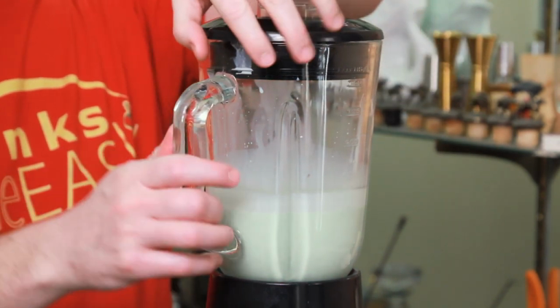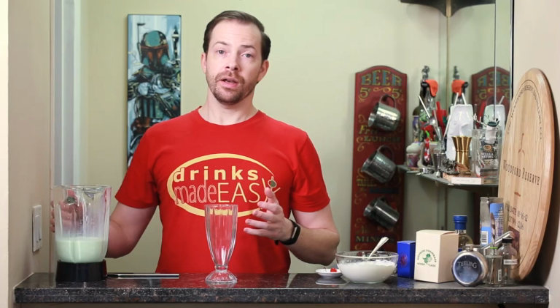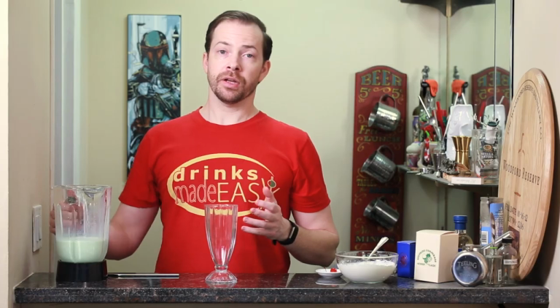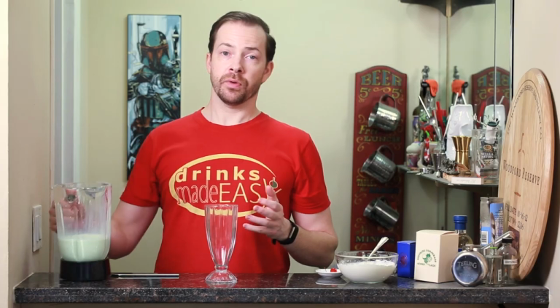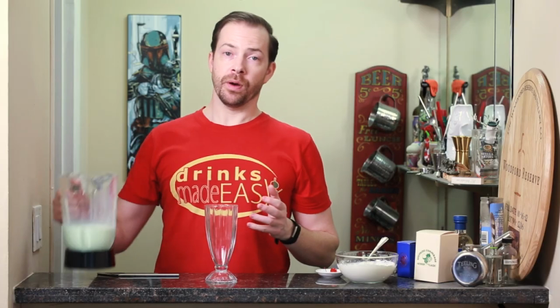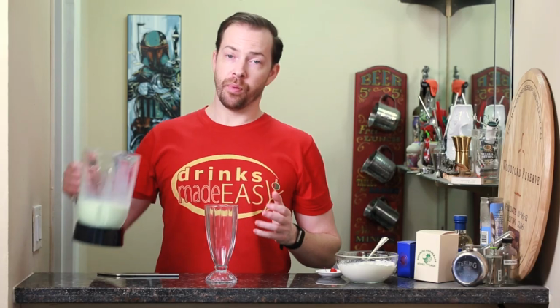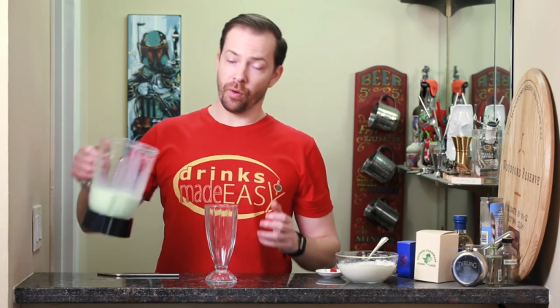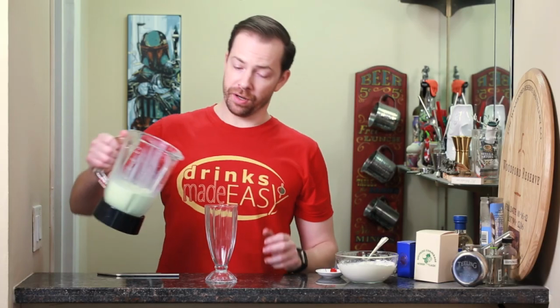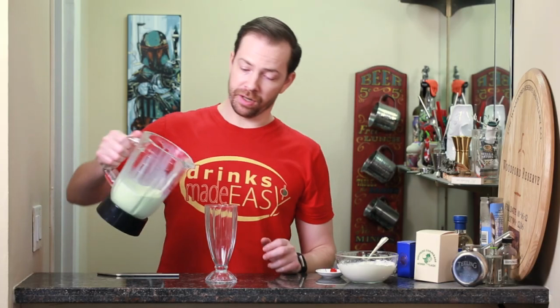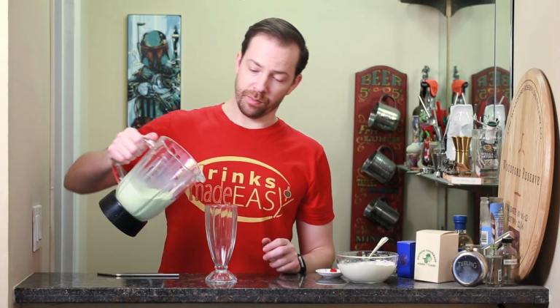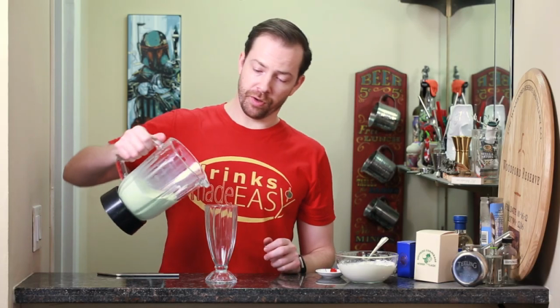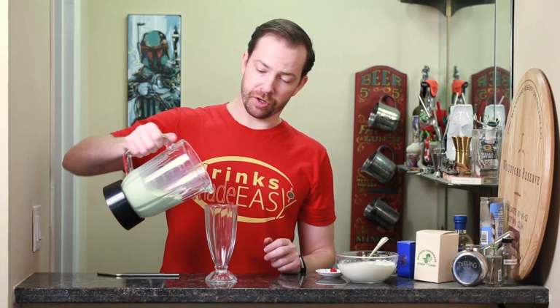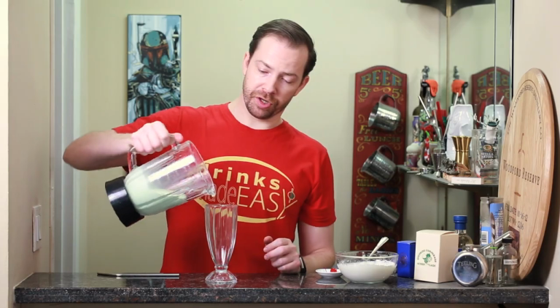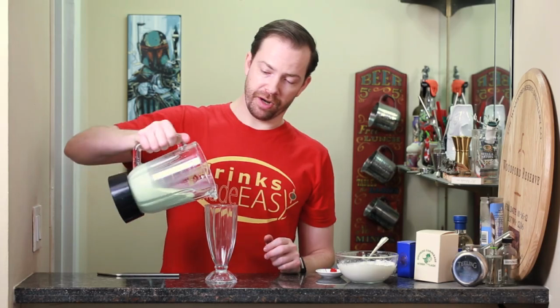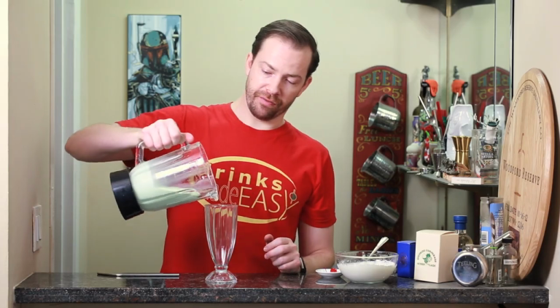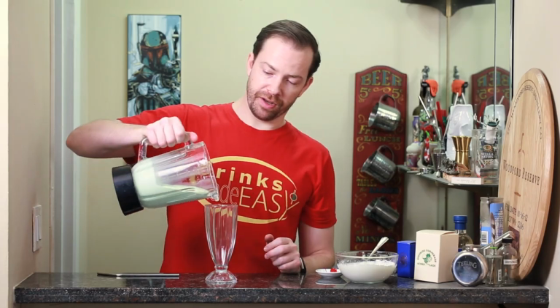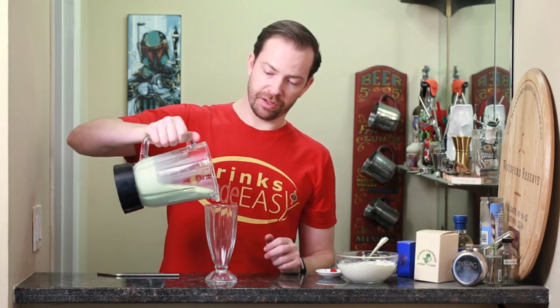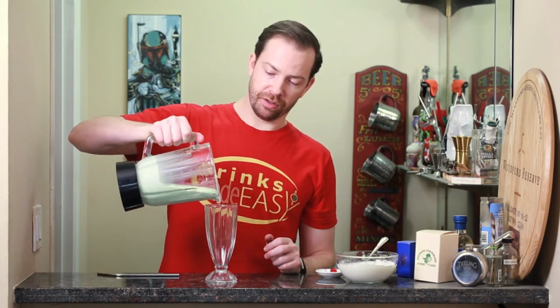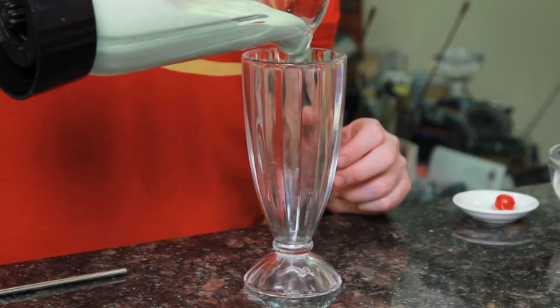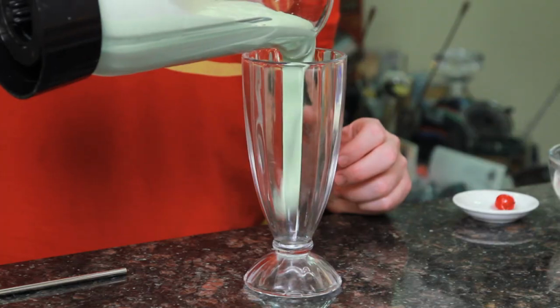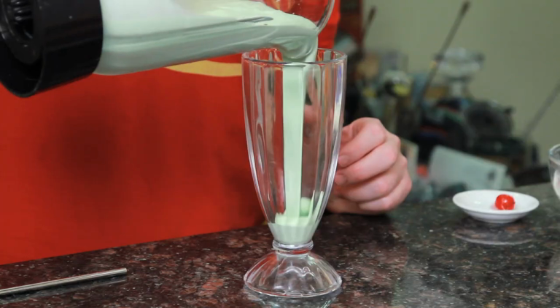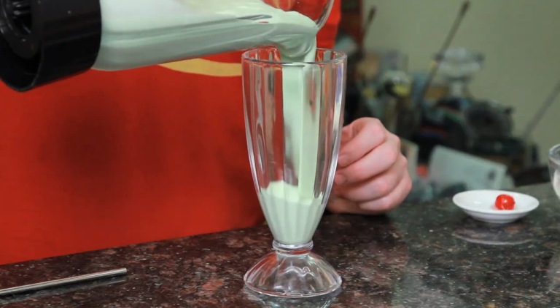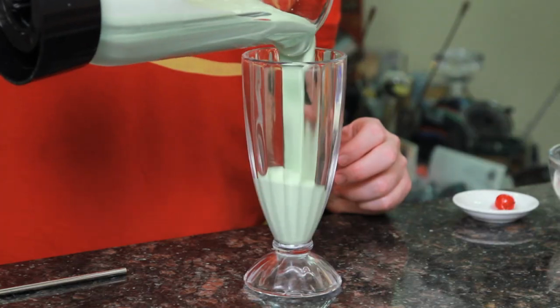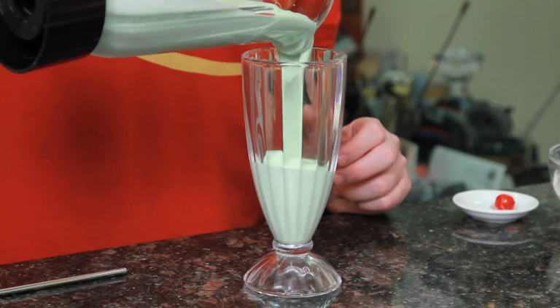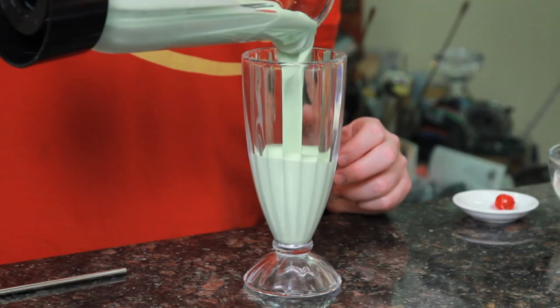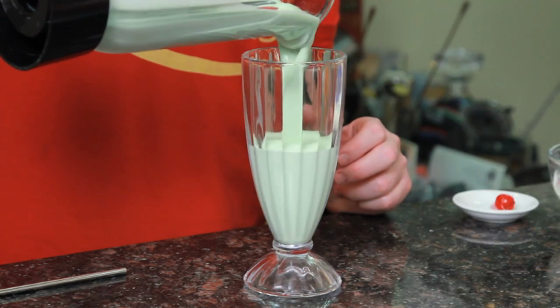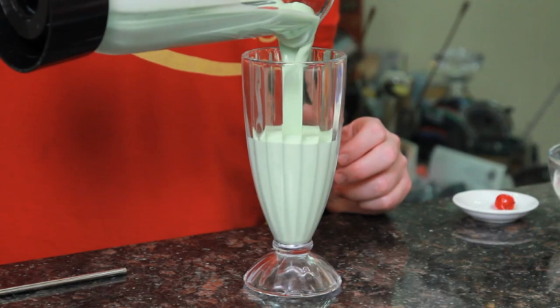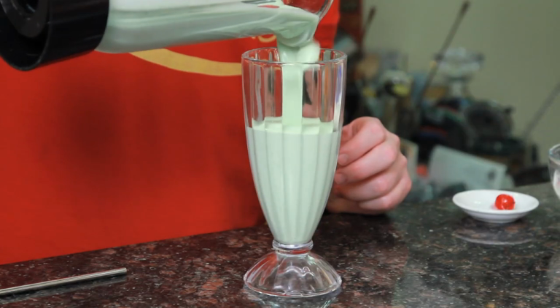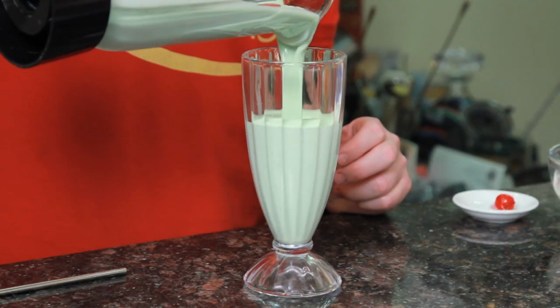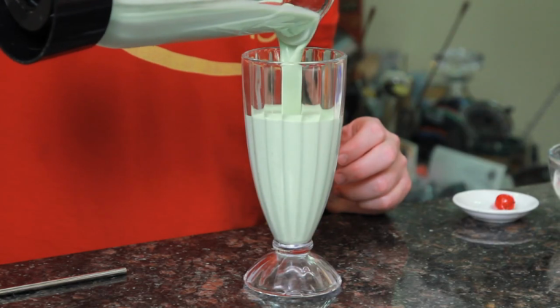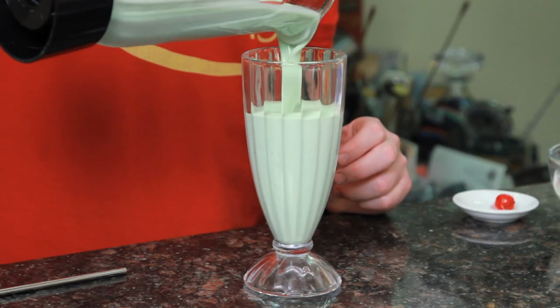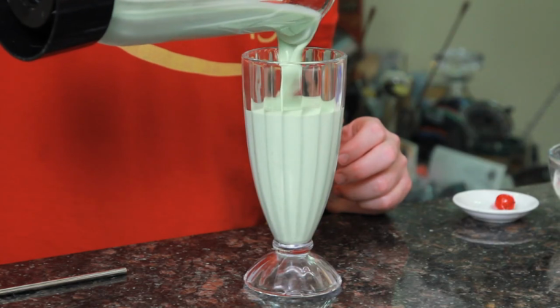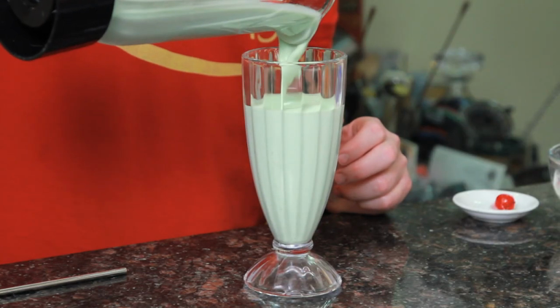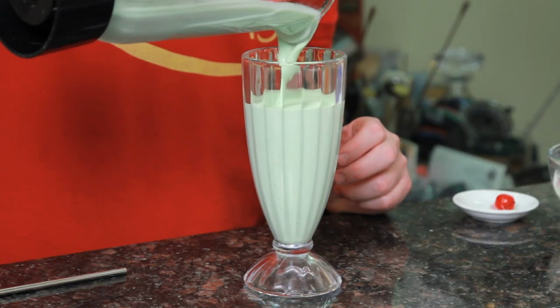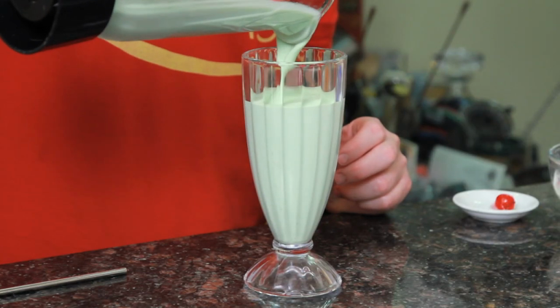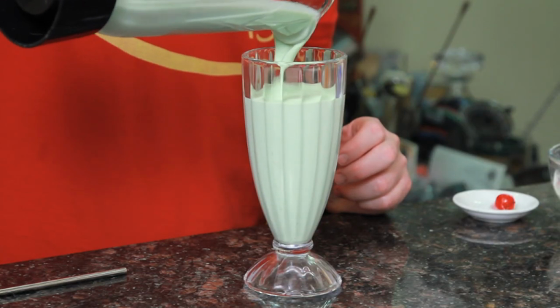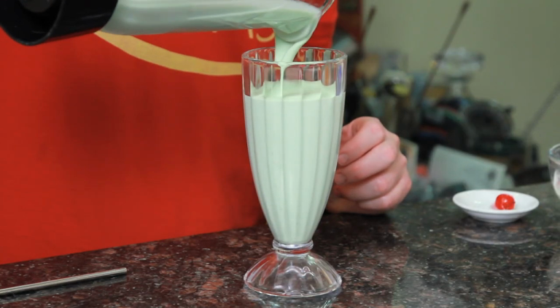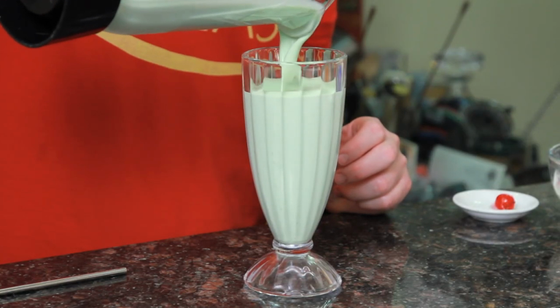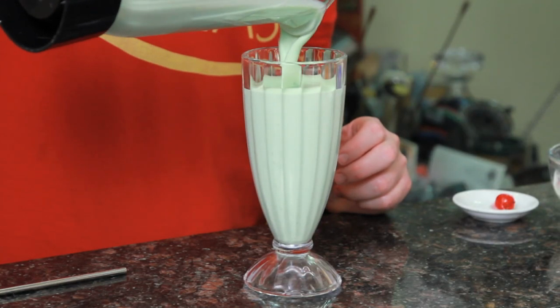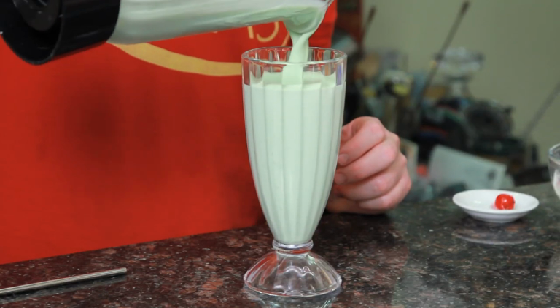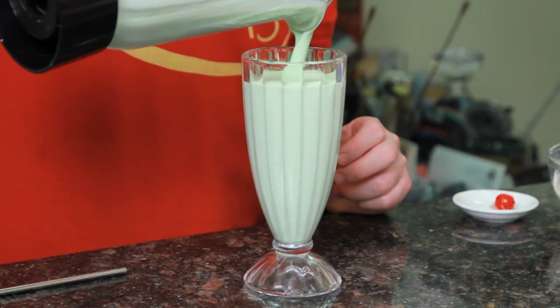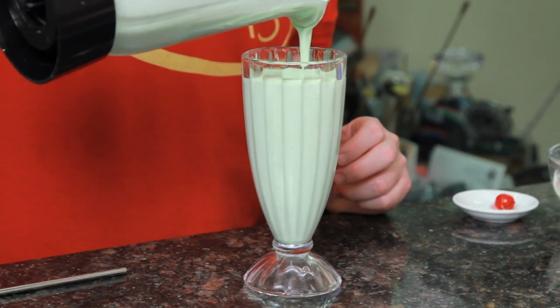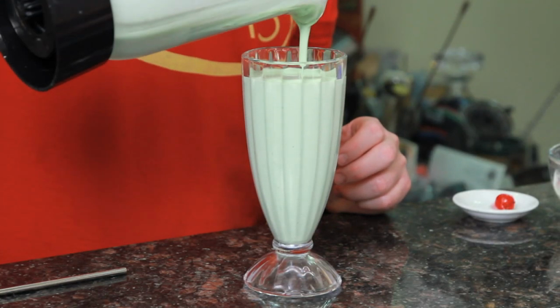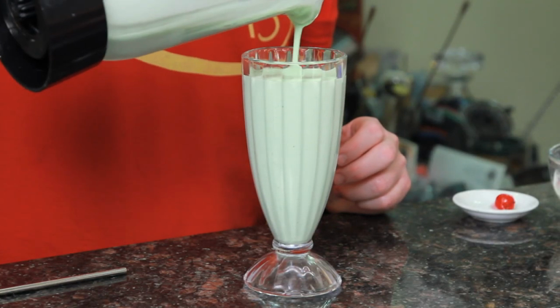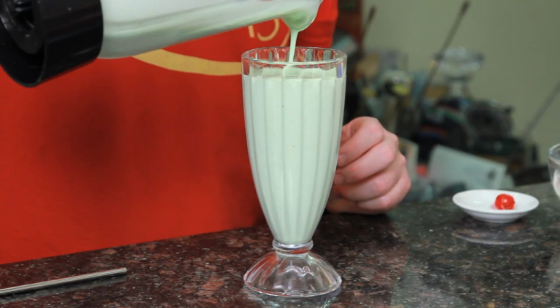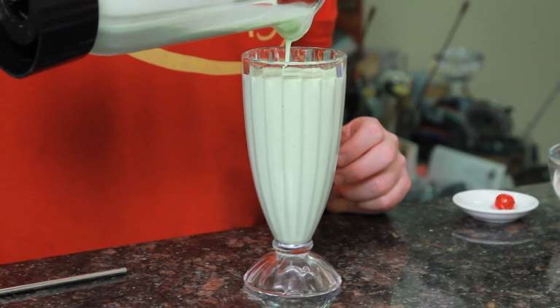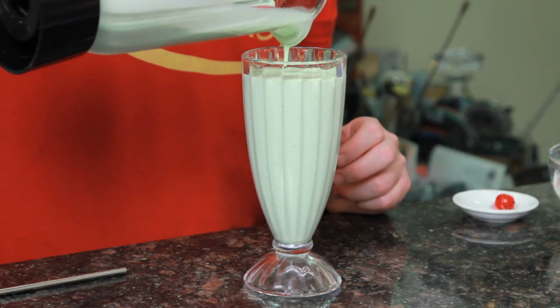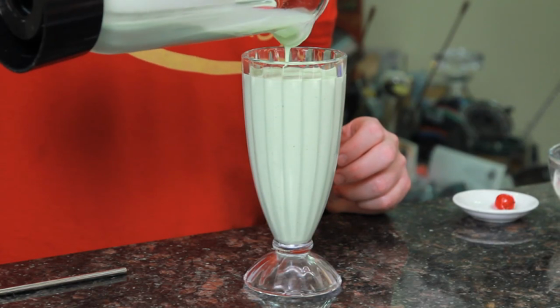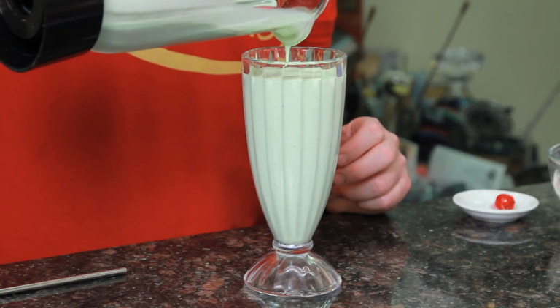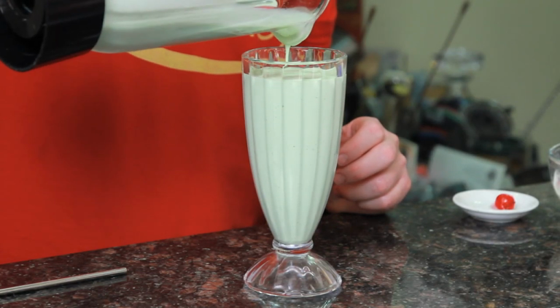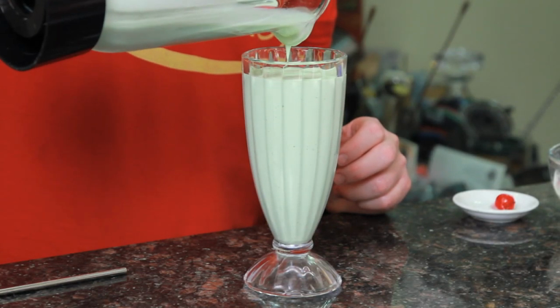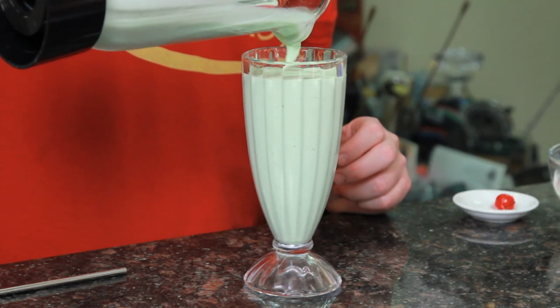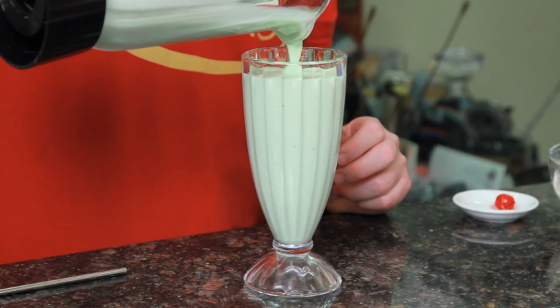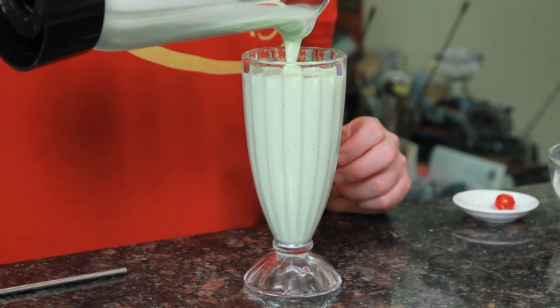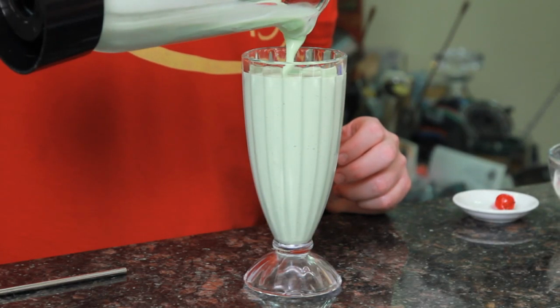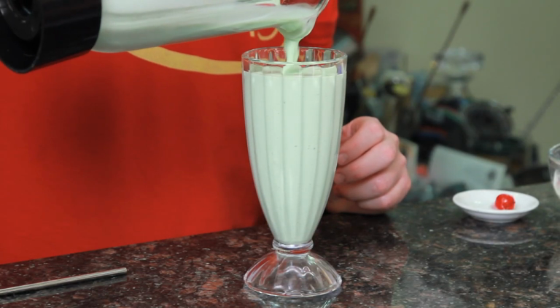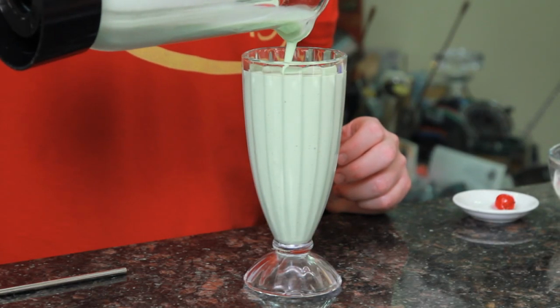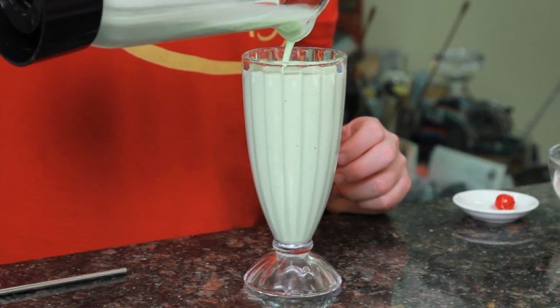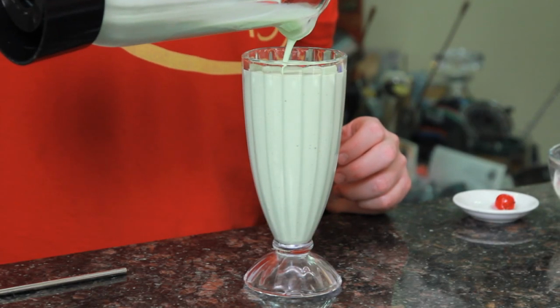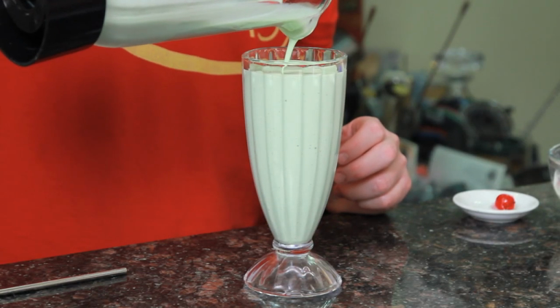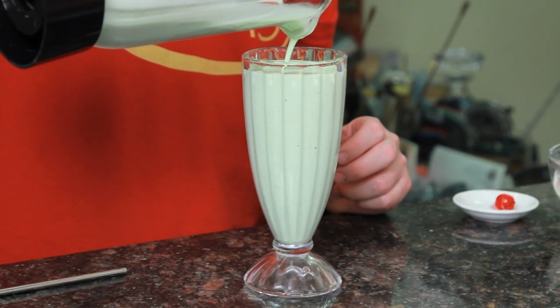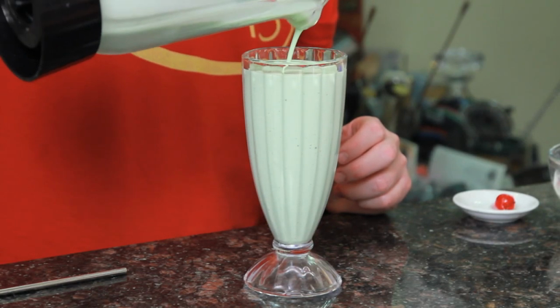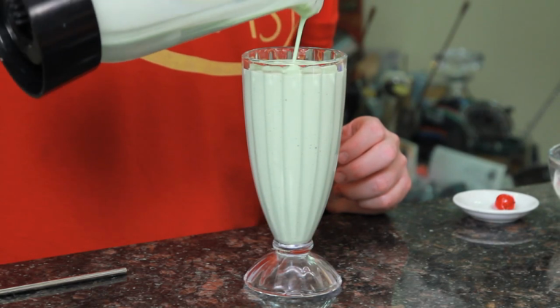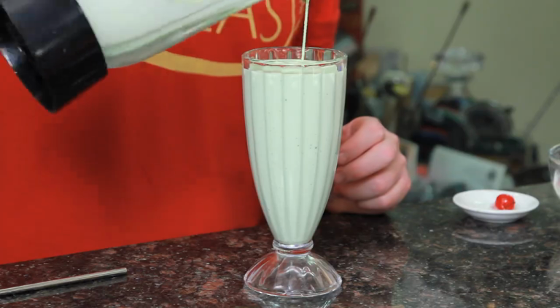Cover the blender and blend until smooth. Next, we're going to pour it into the milkshake vessel of your choice. Leave a little bit of room for some whipped cream.